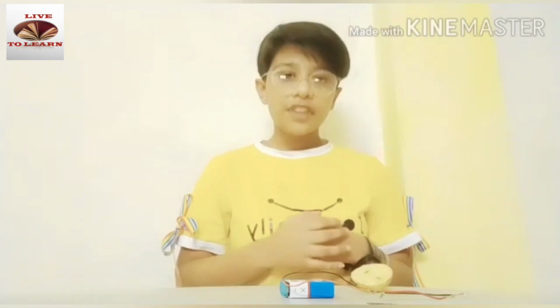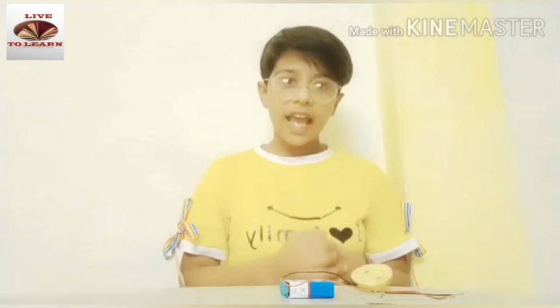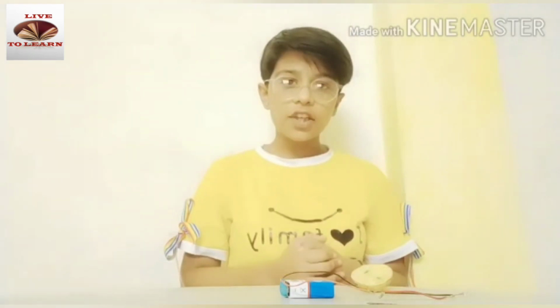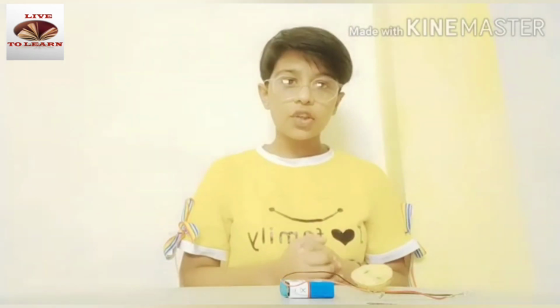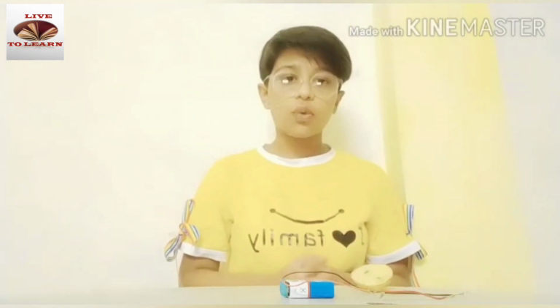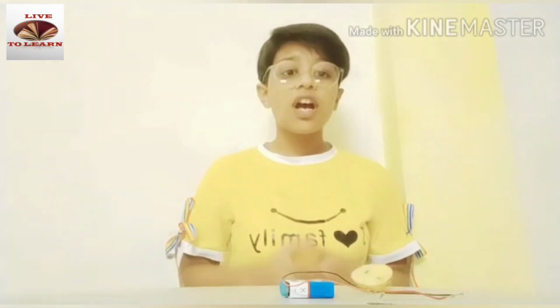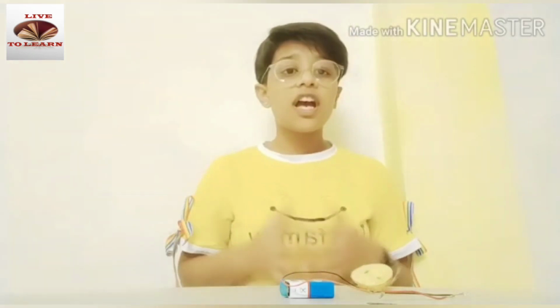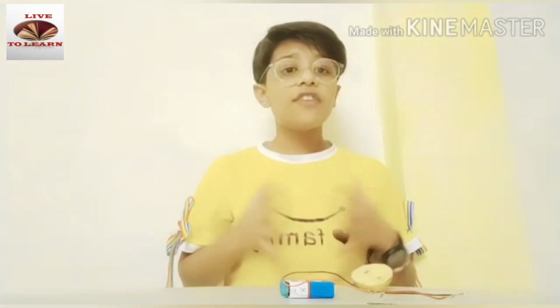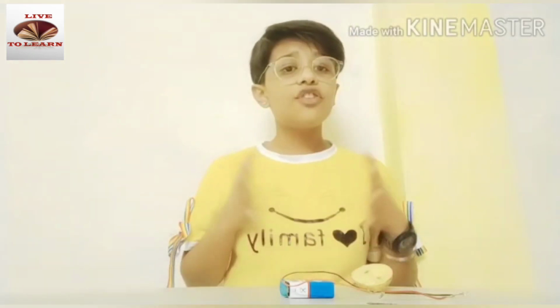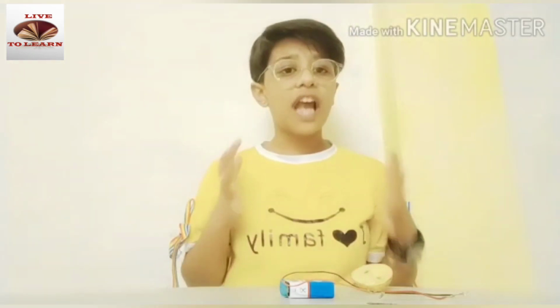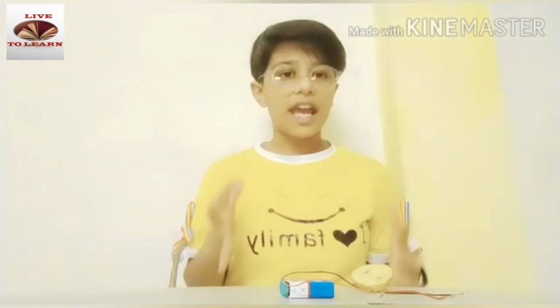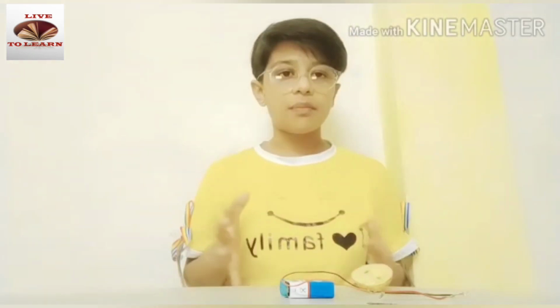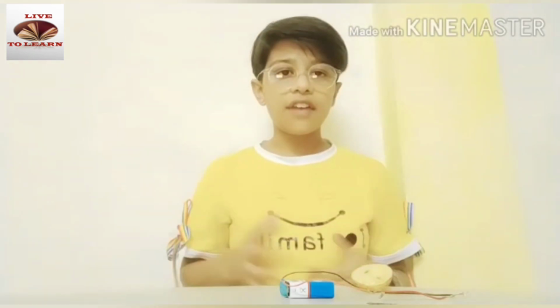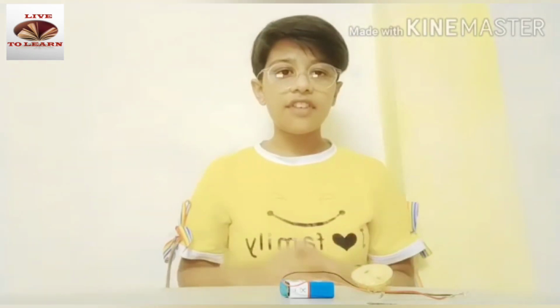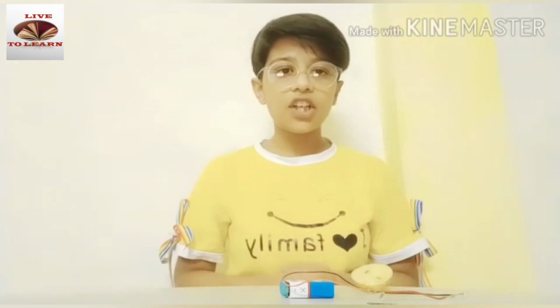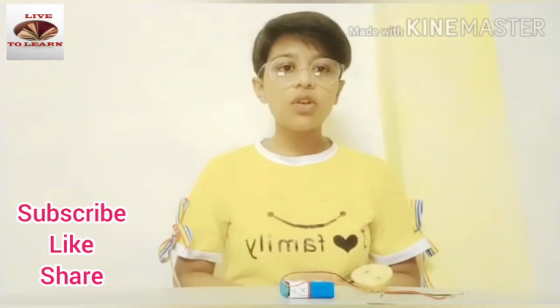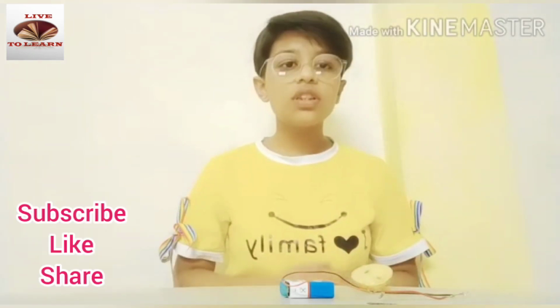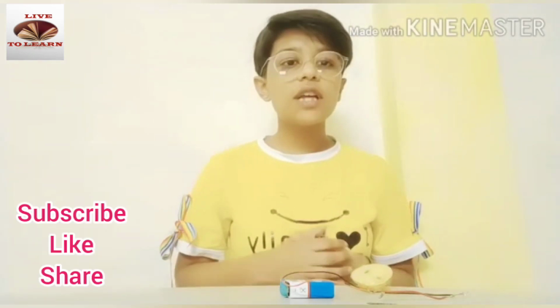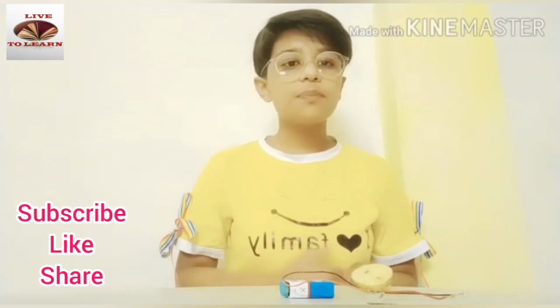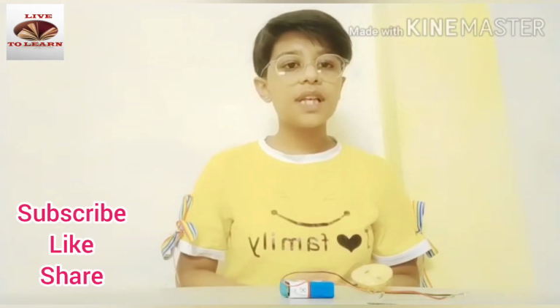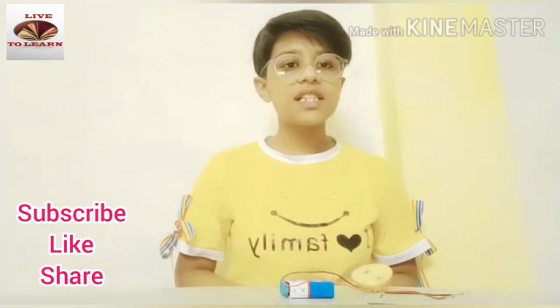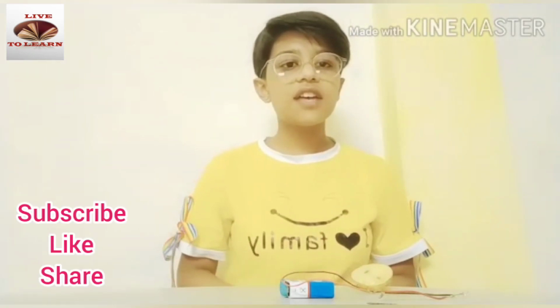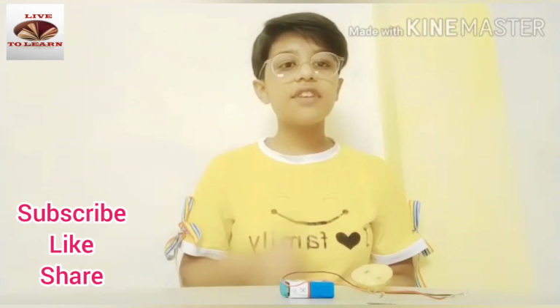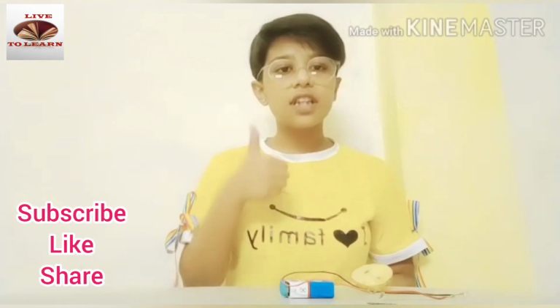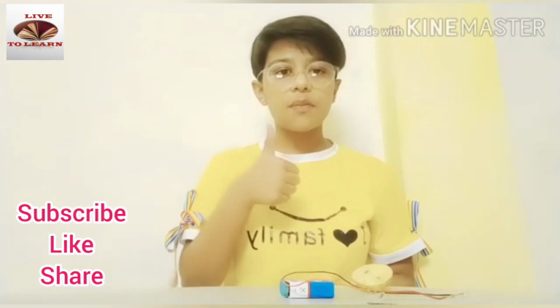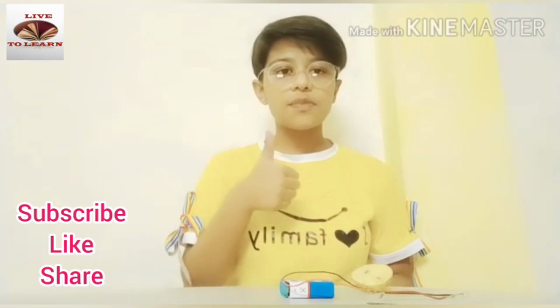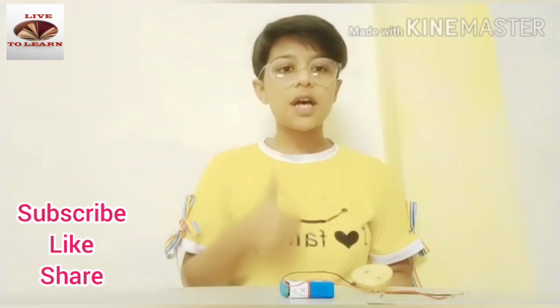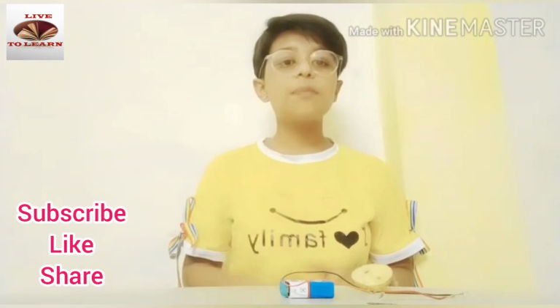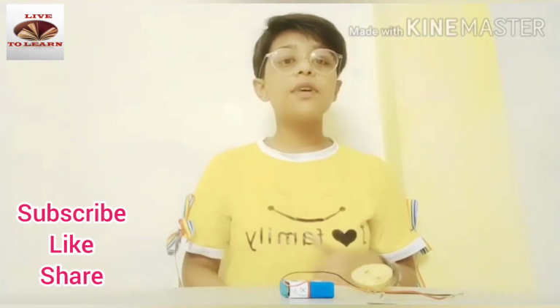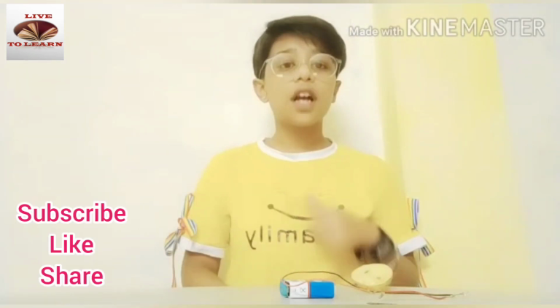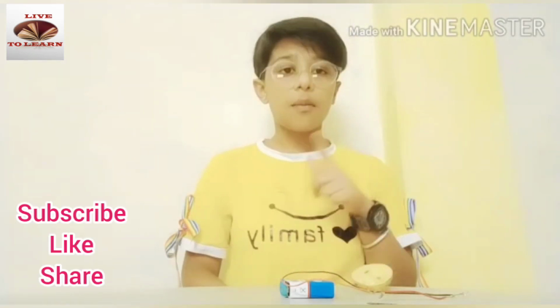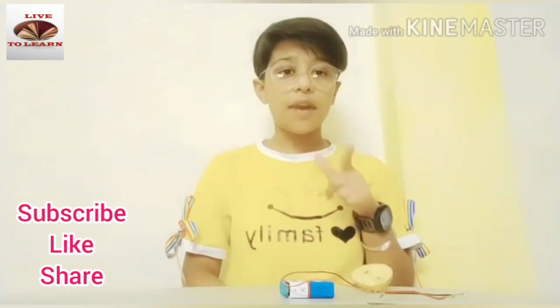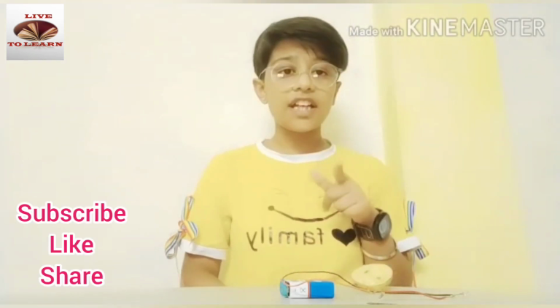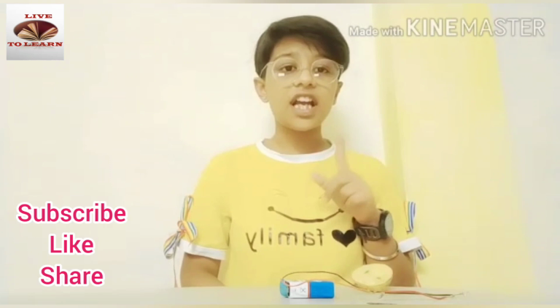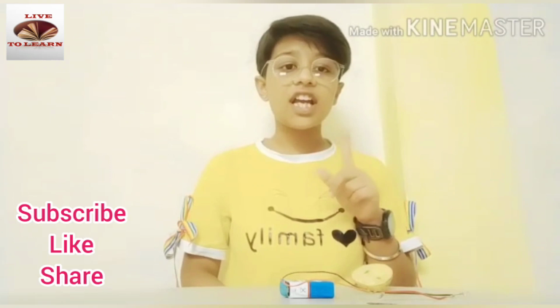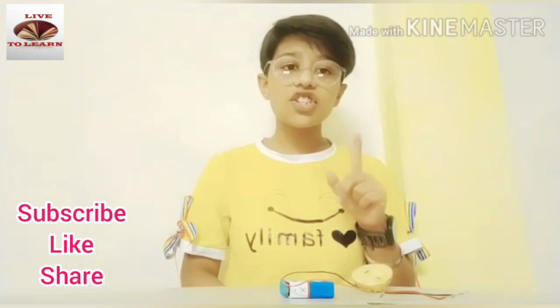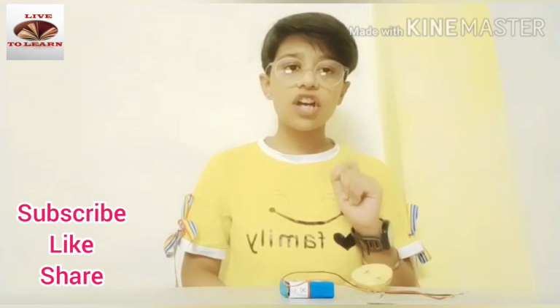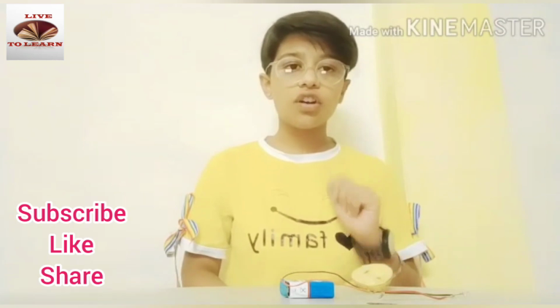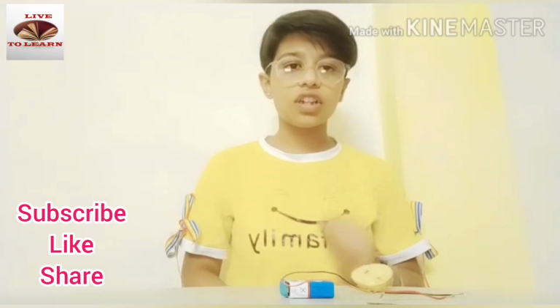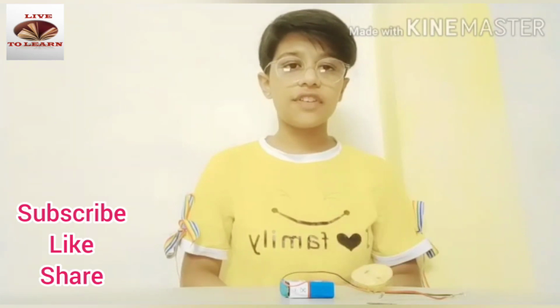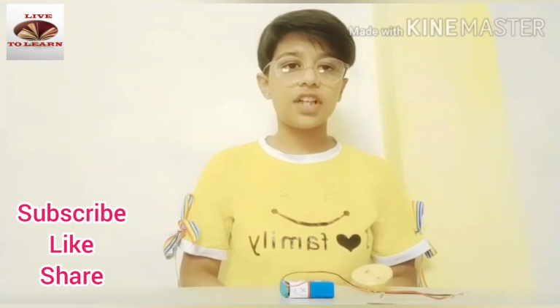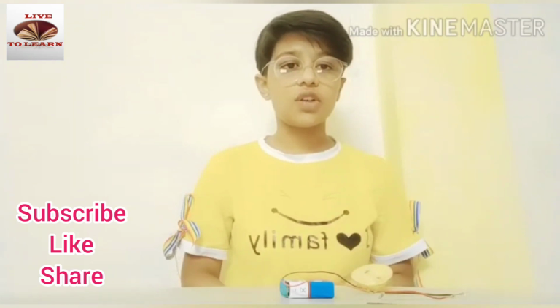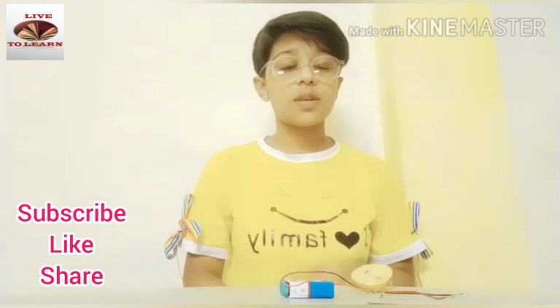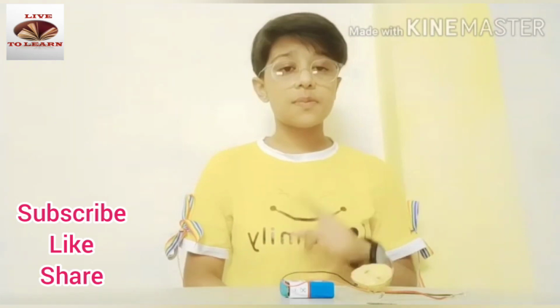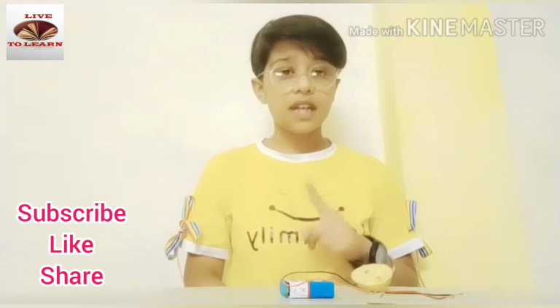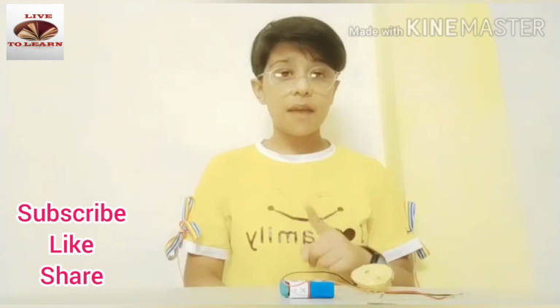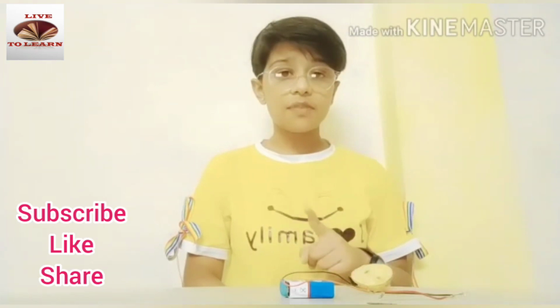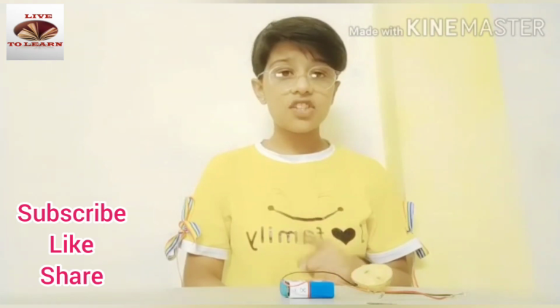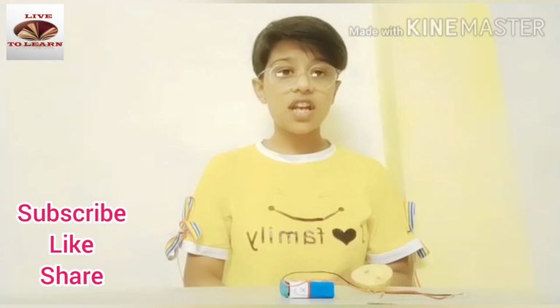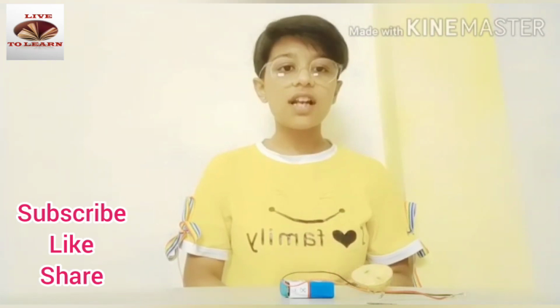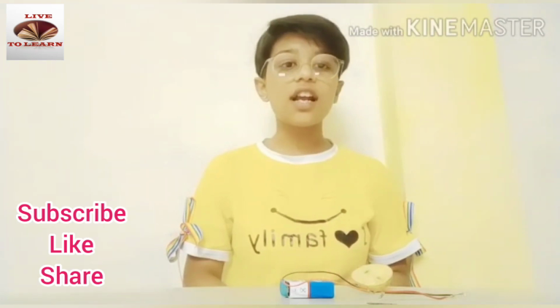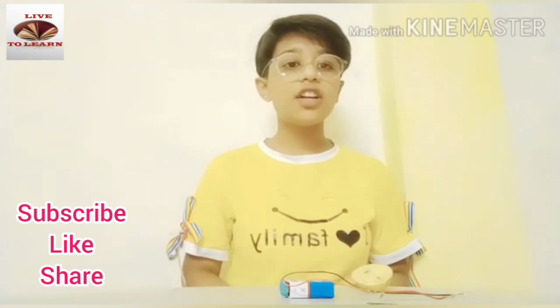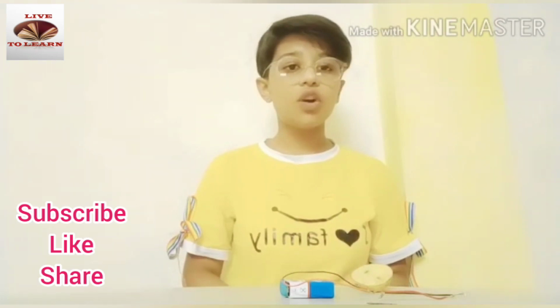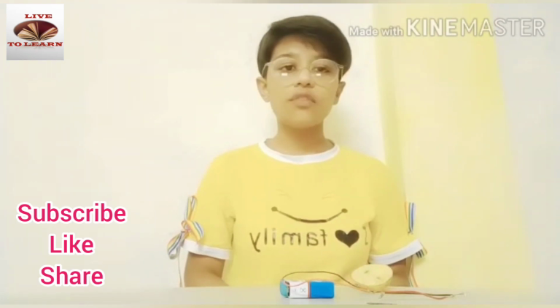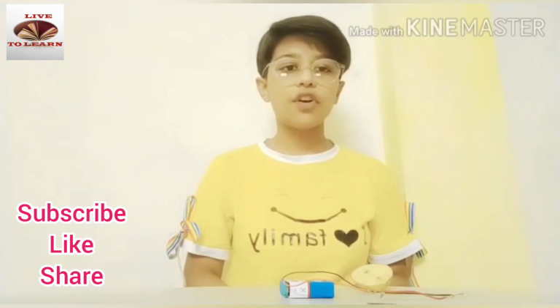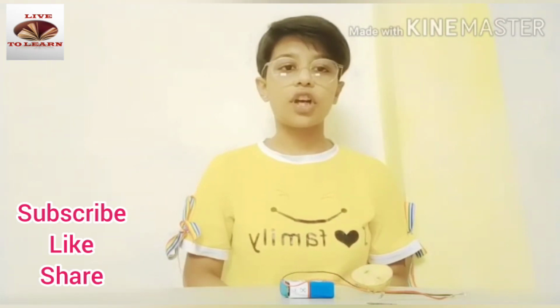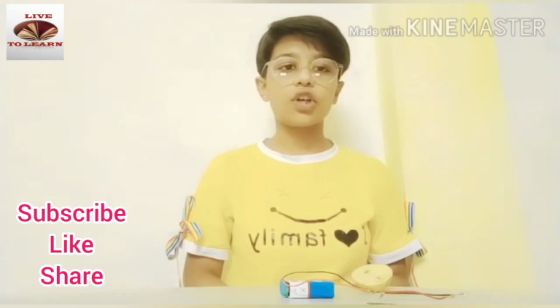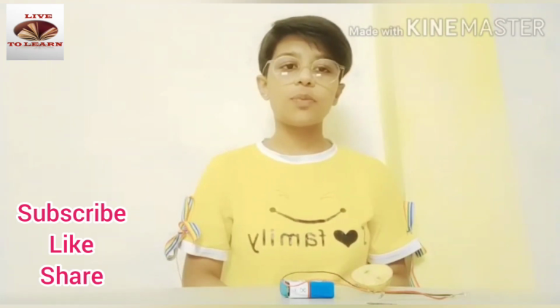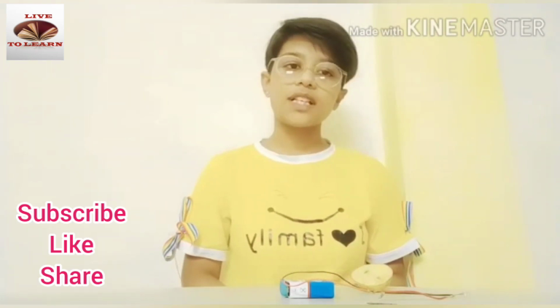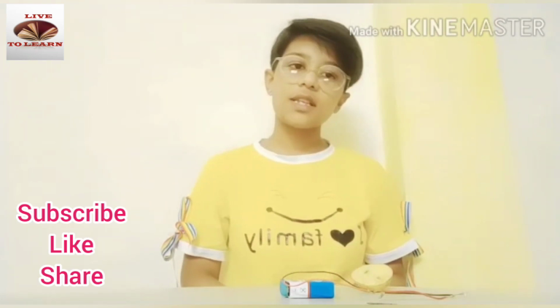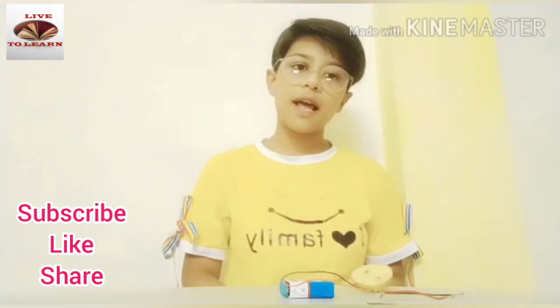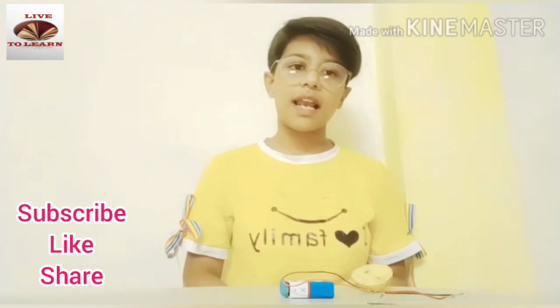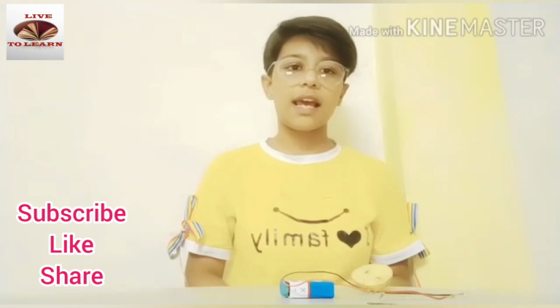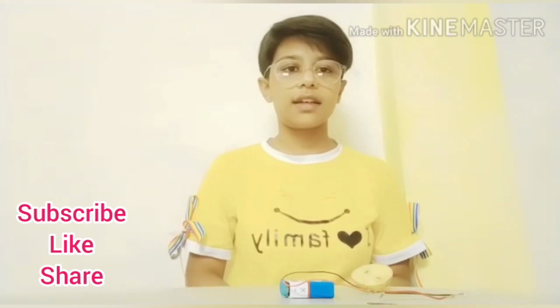Thank you. If you like my video, please give a thumbs up, comment, and share. Subscribe to the channel and don't forget to press the bell icon.